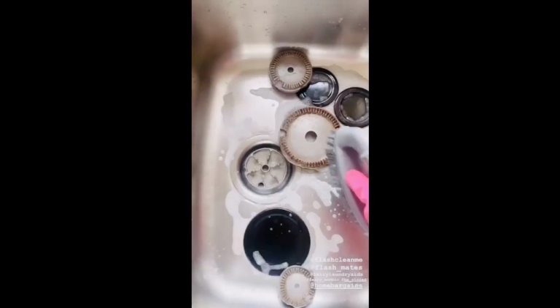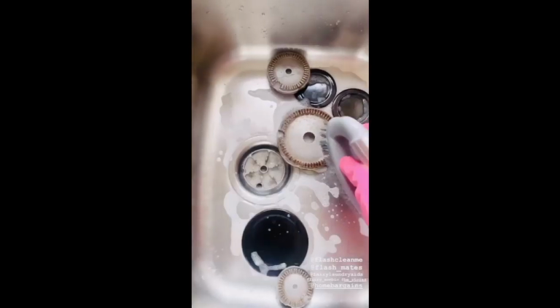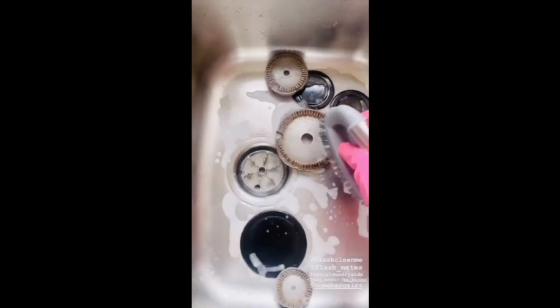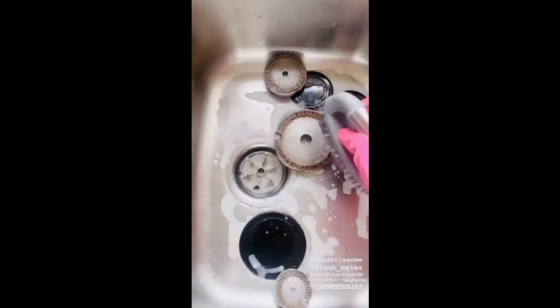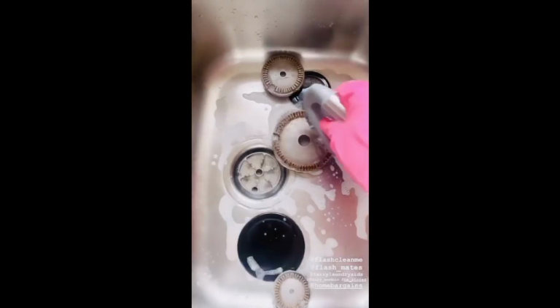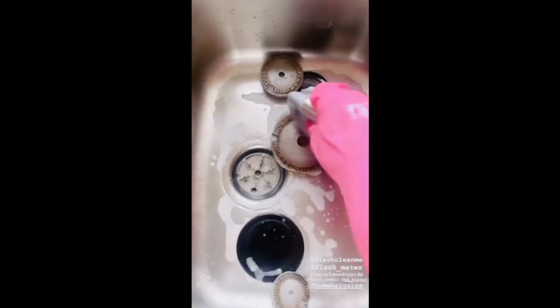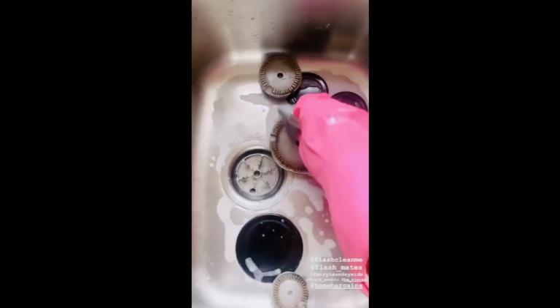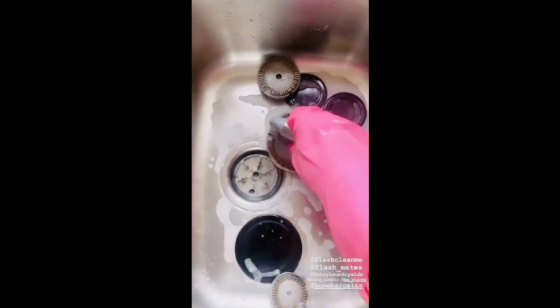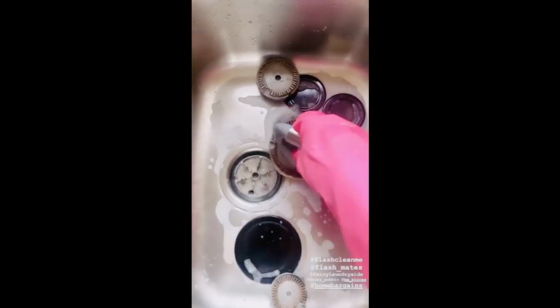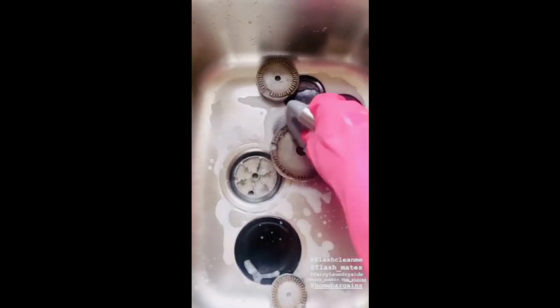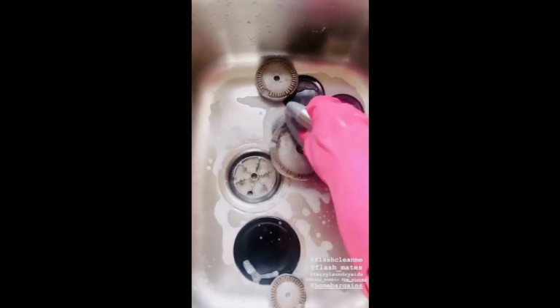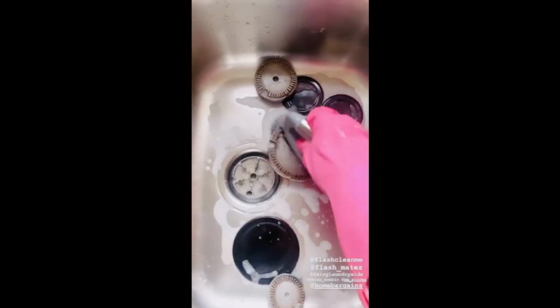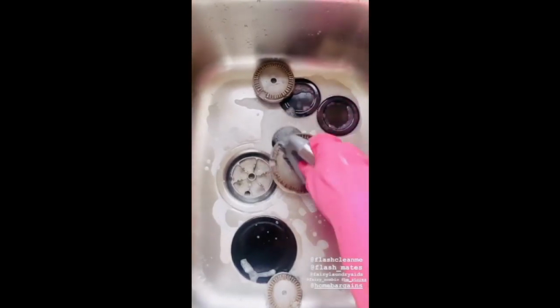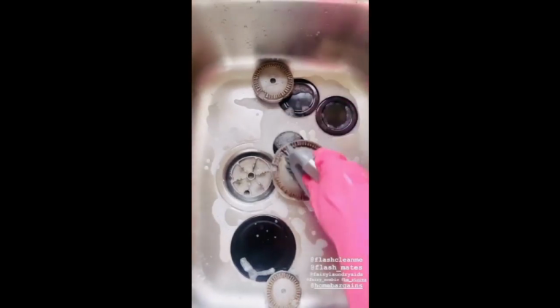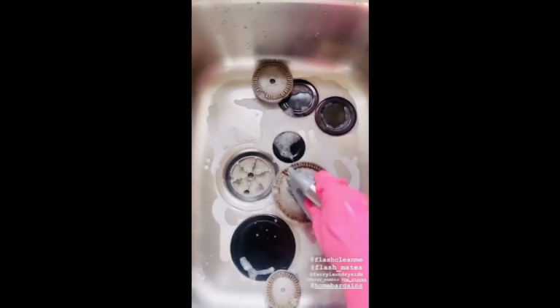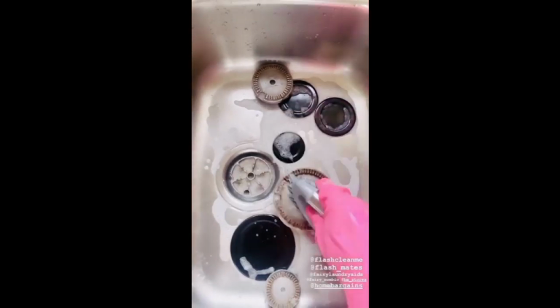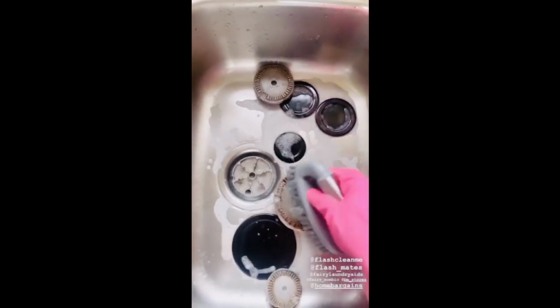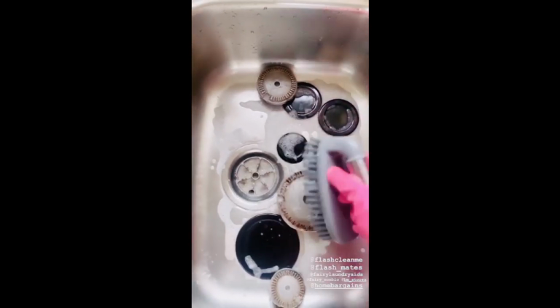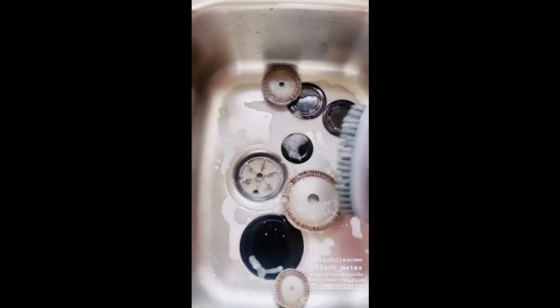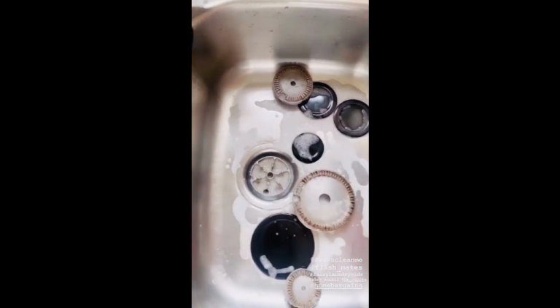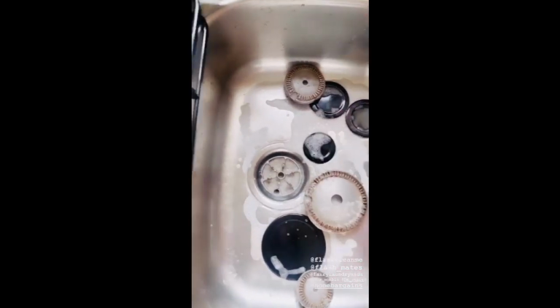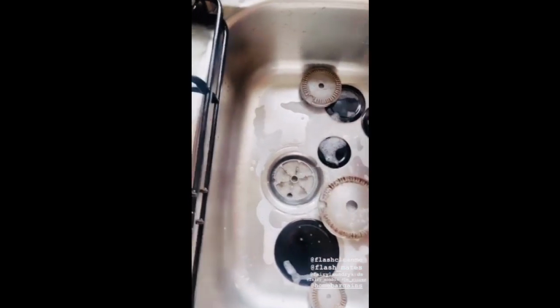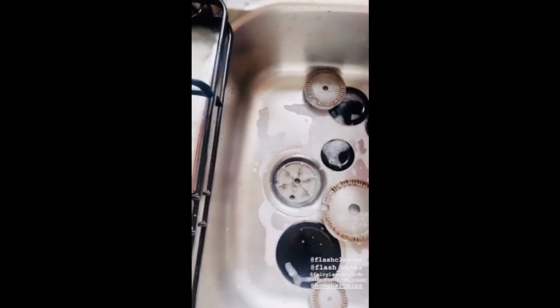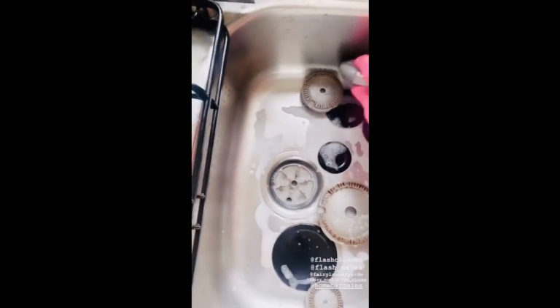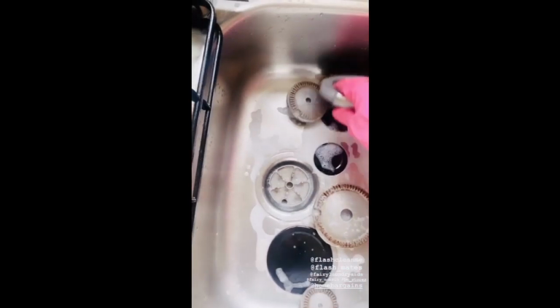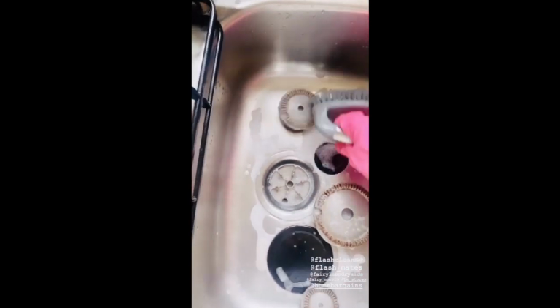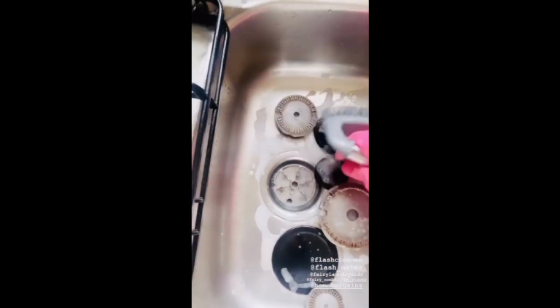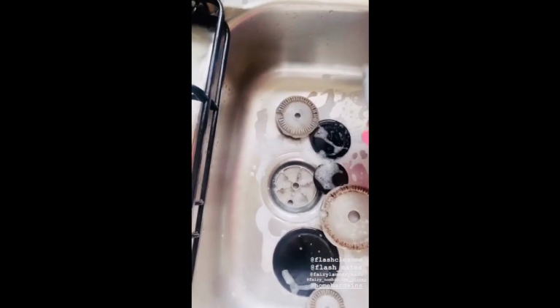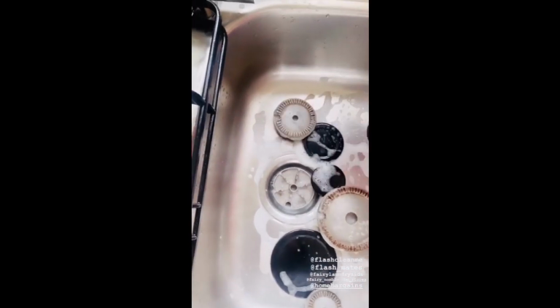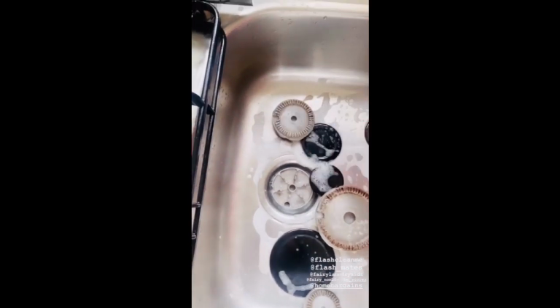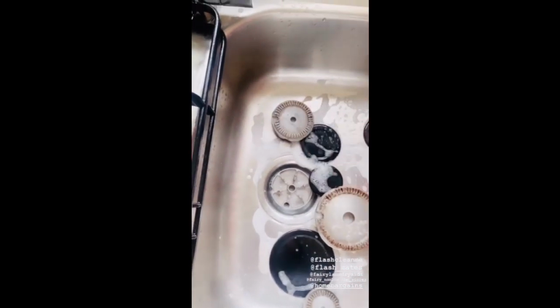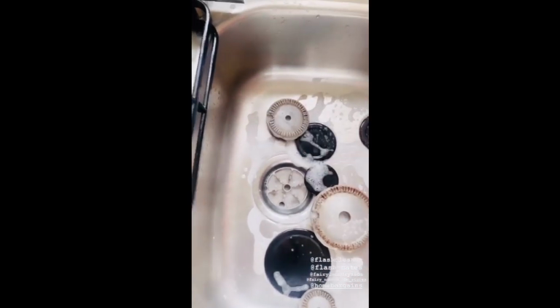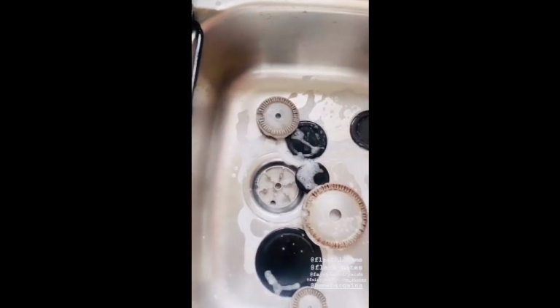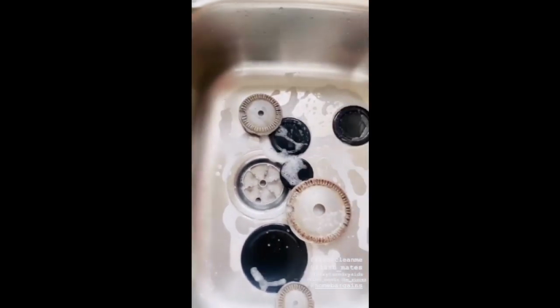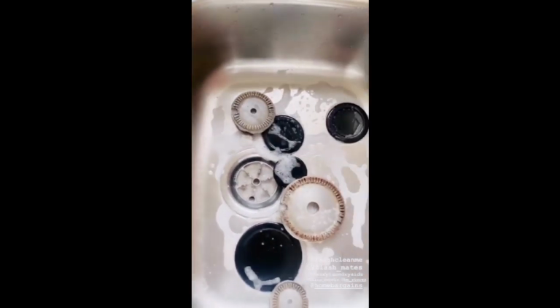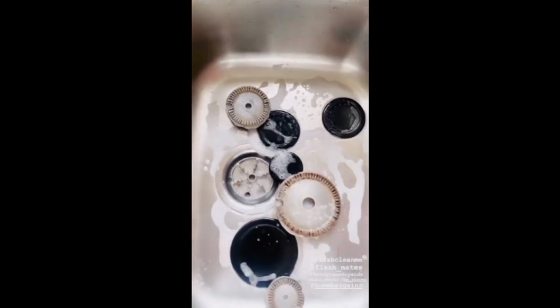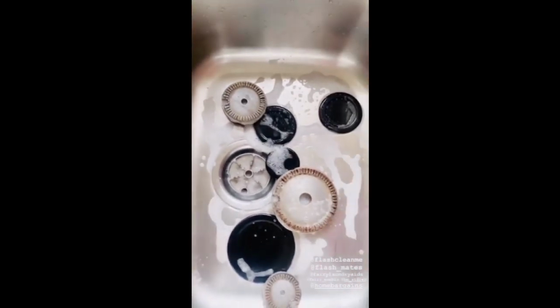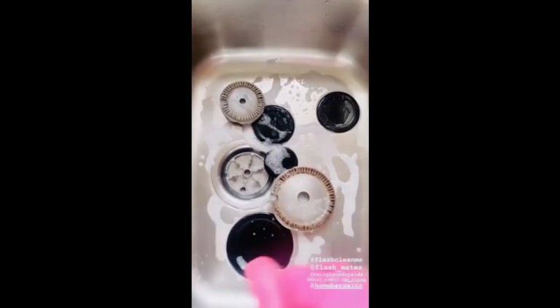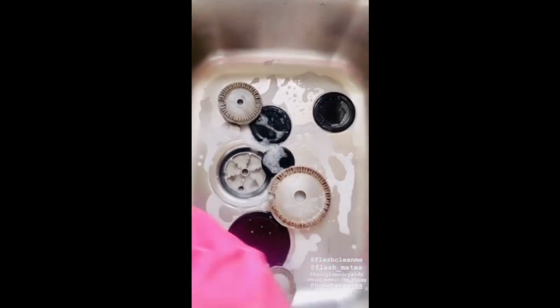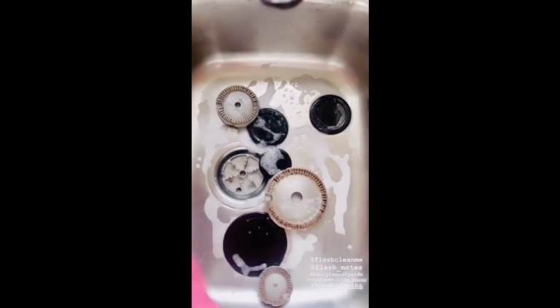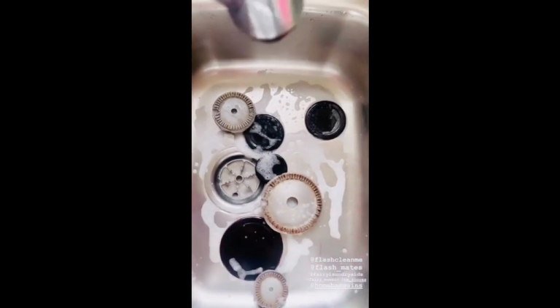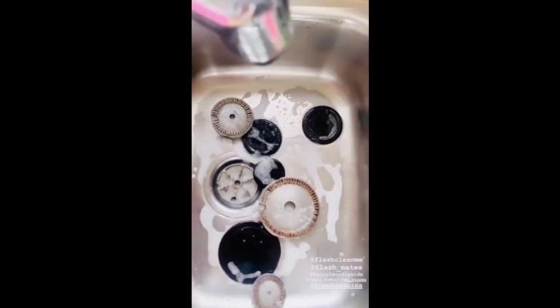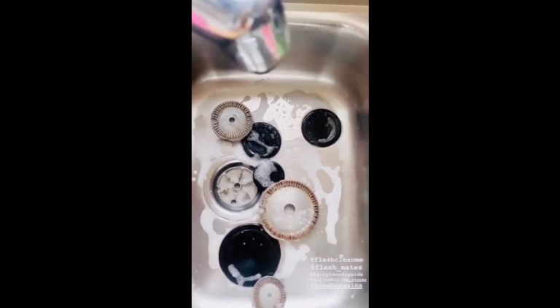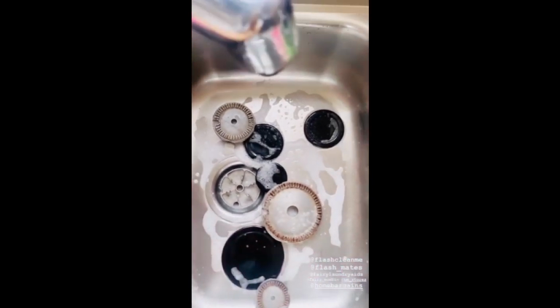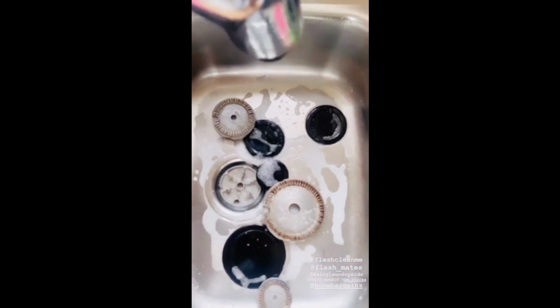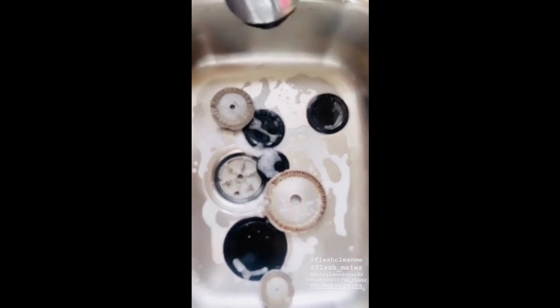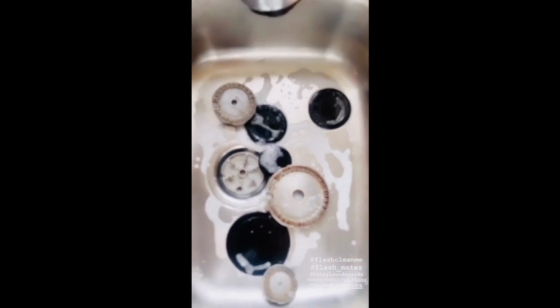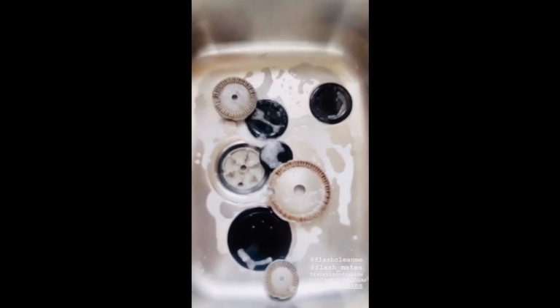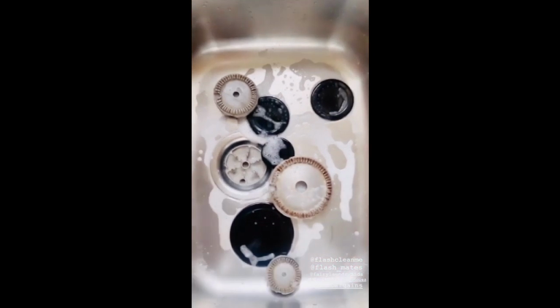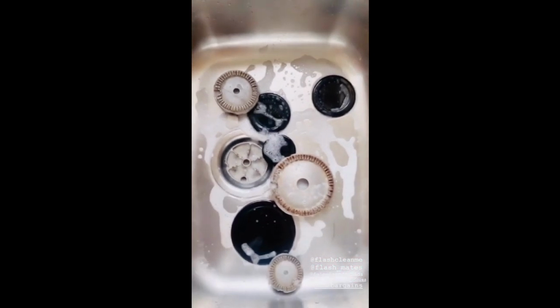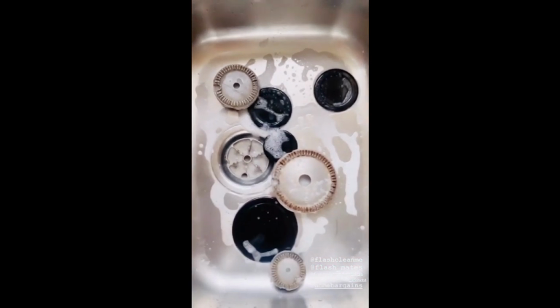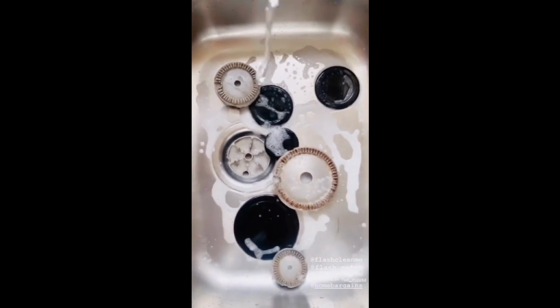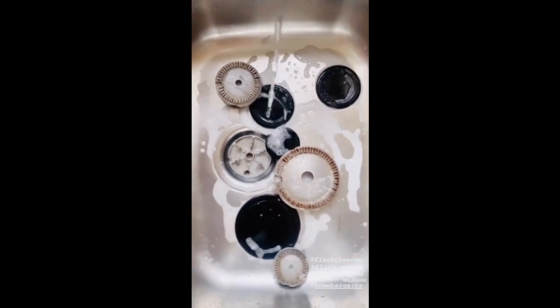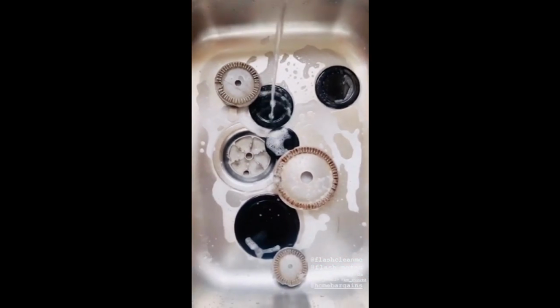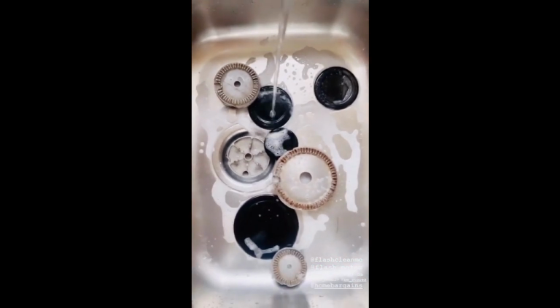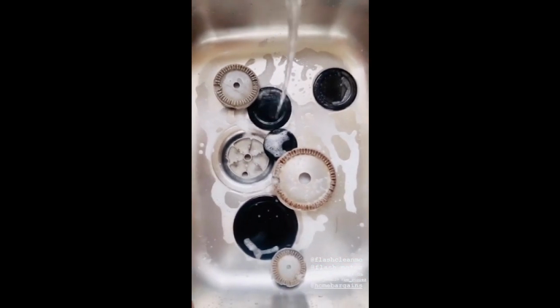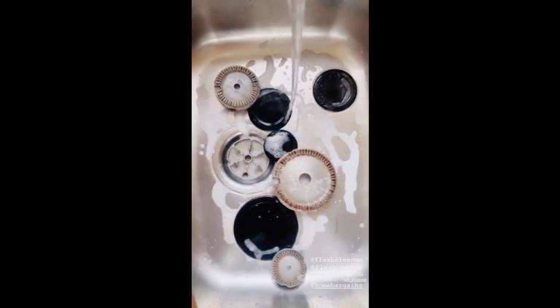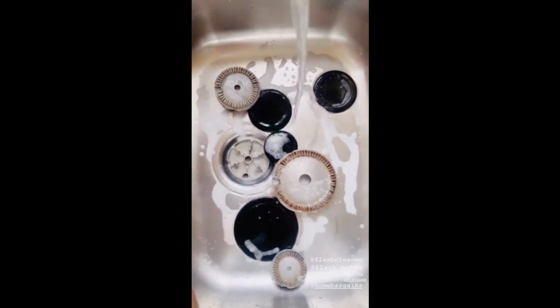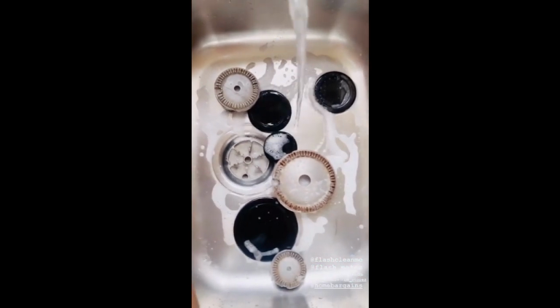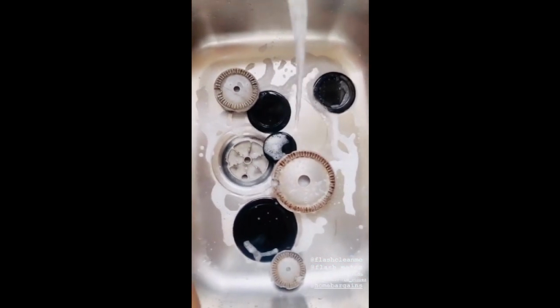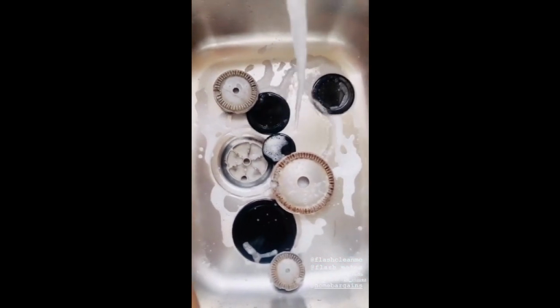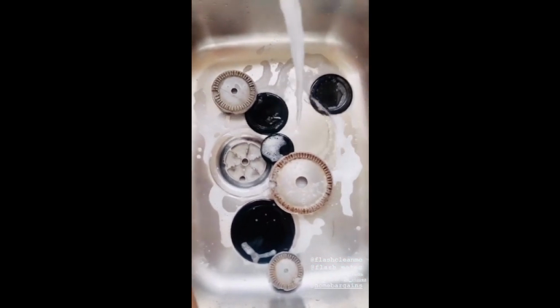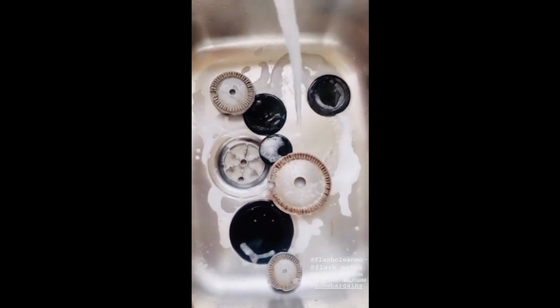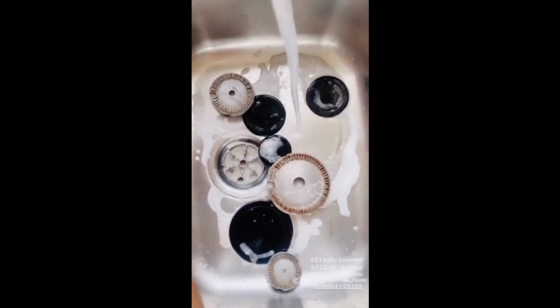I'm done with the scrubbing — everything has been scrubbed. Now I'm going to wash it with lukewarm water.